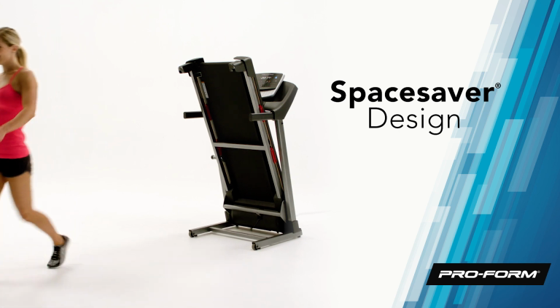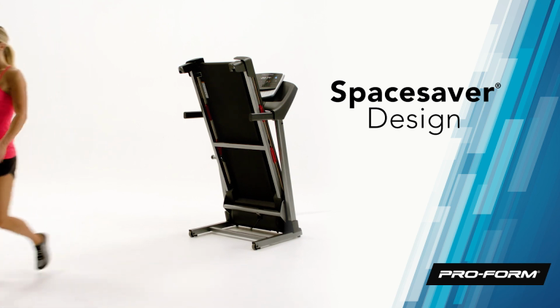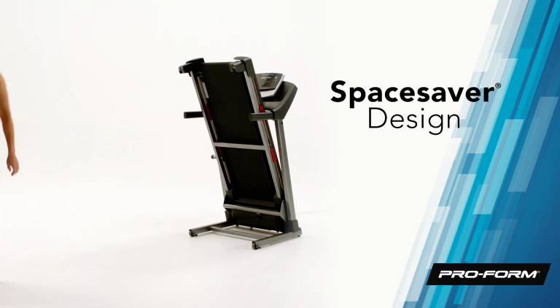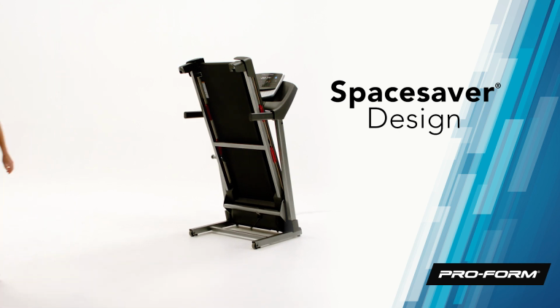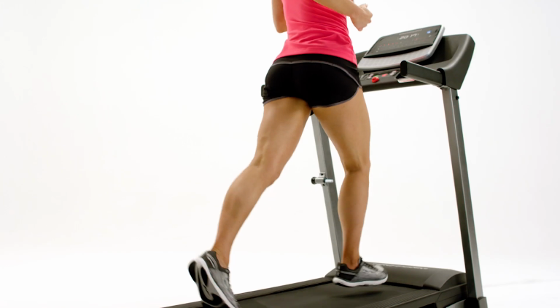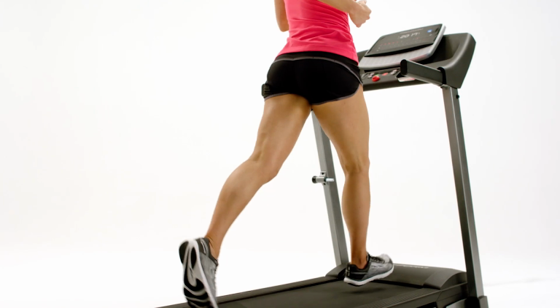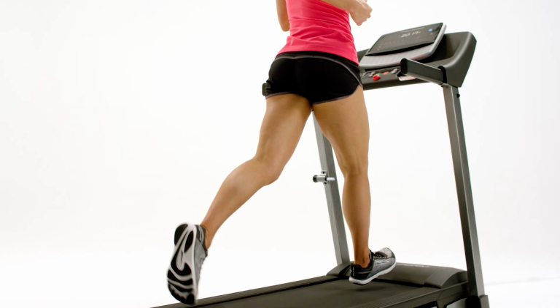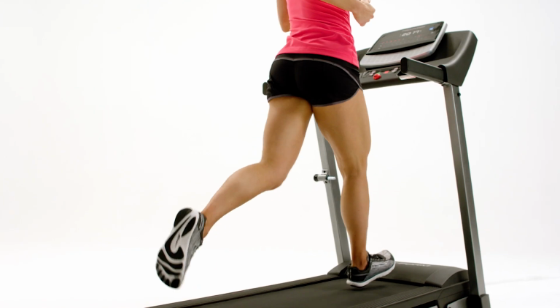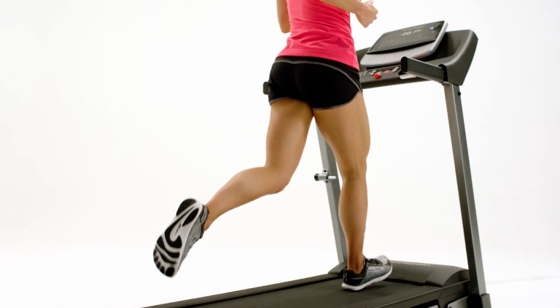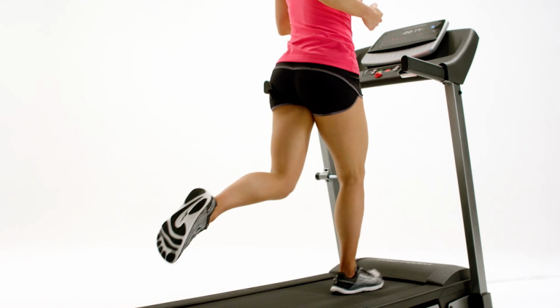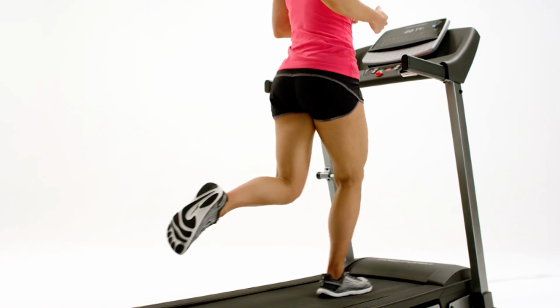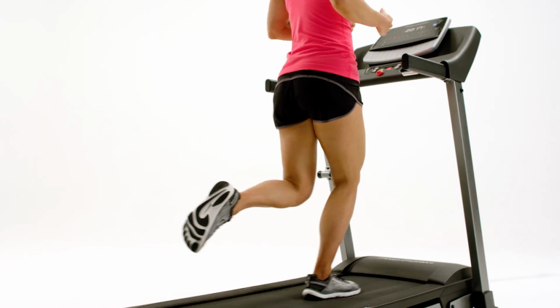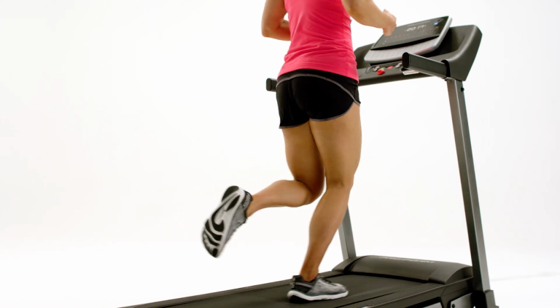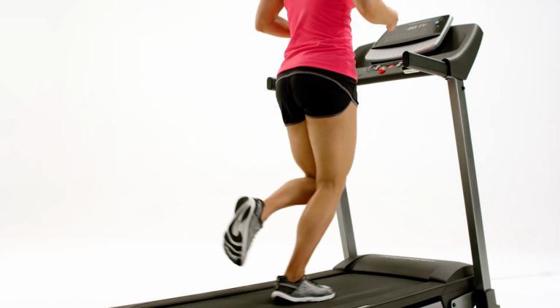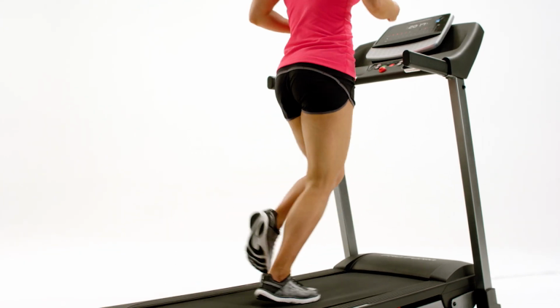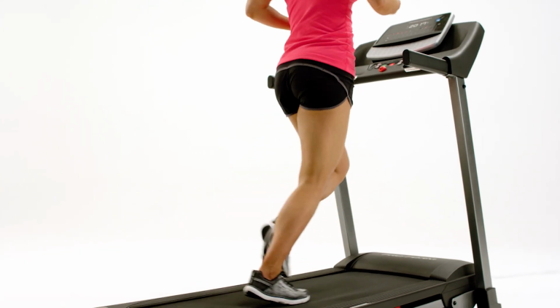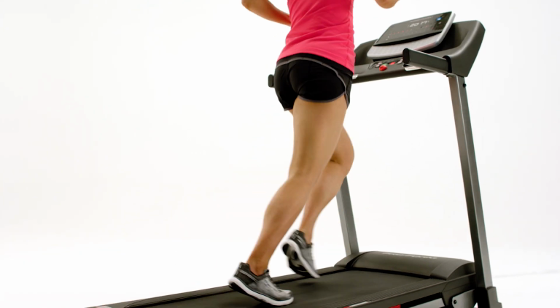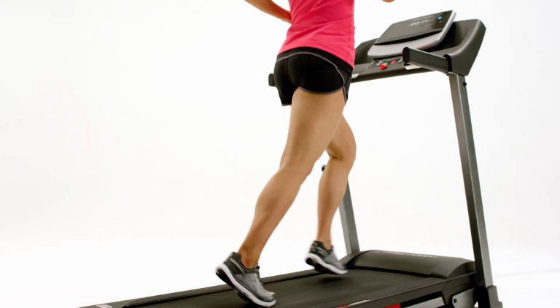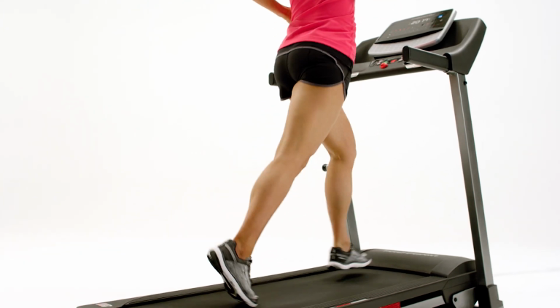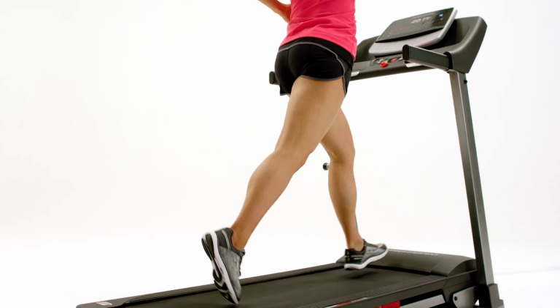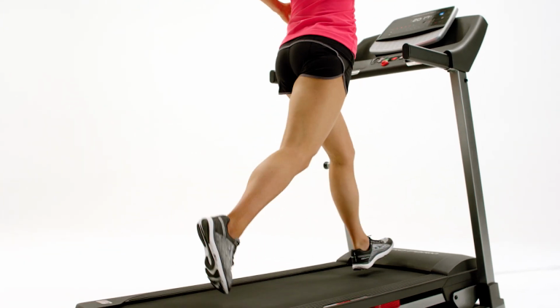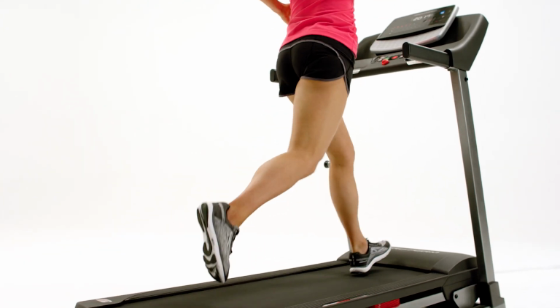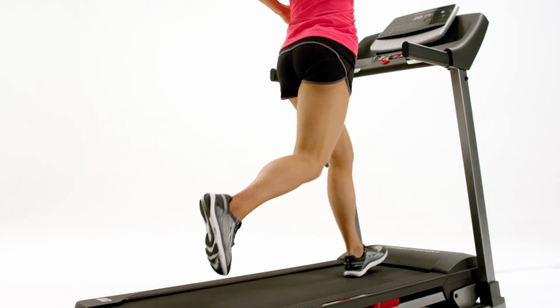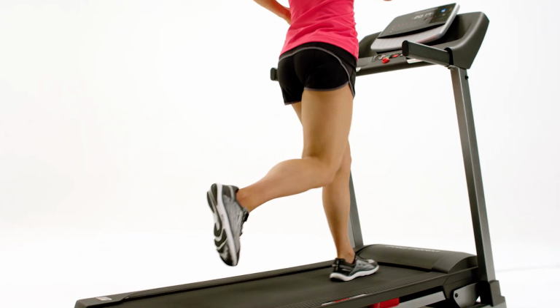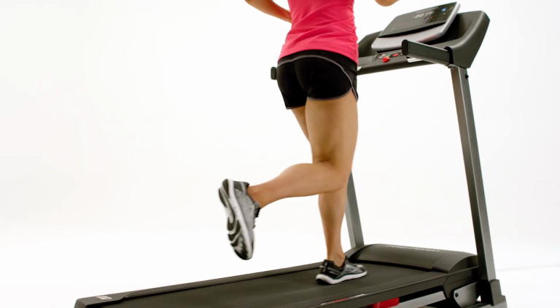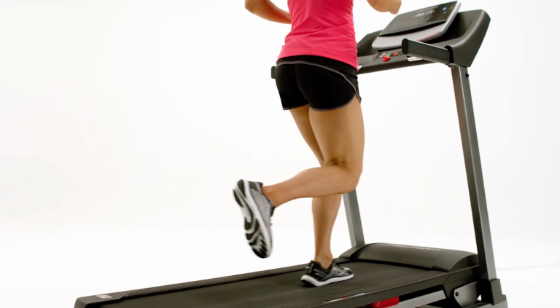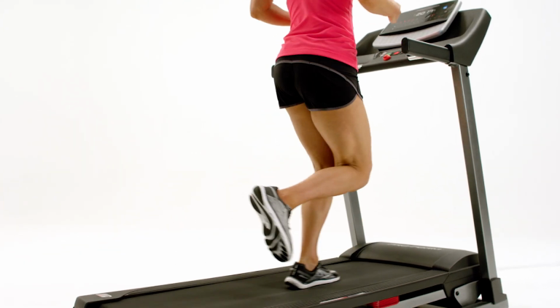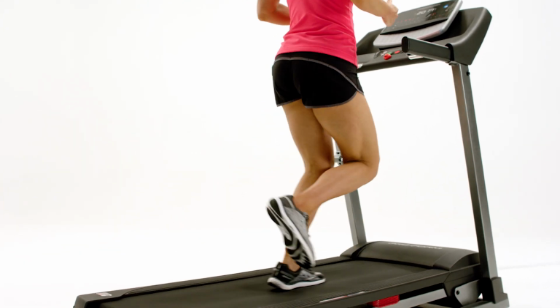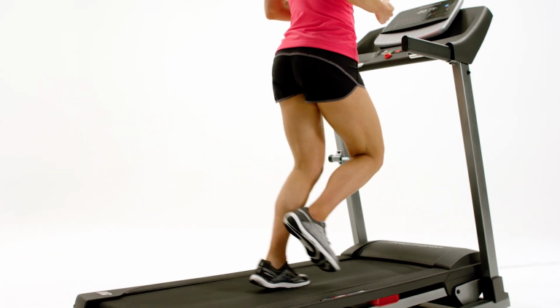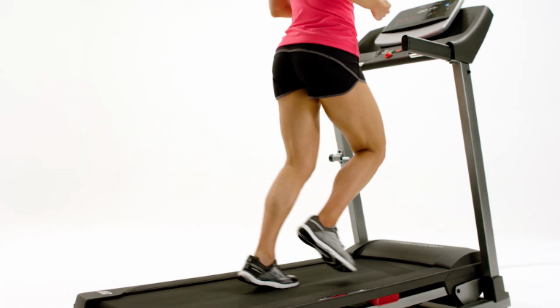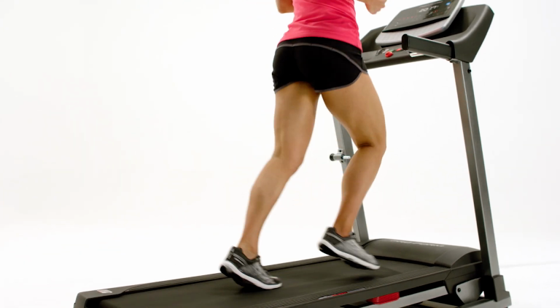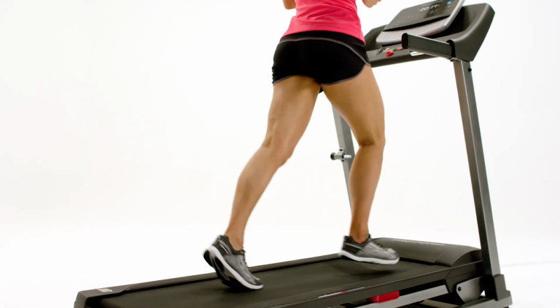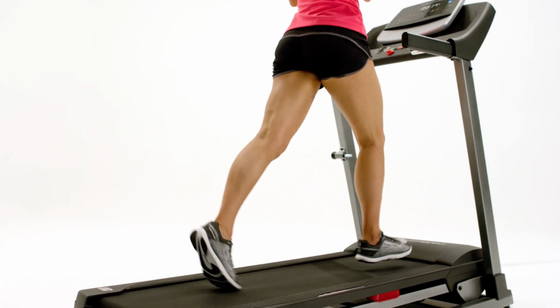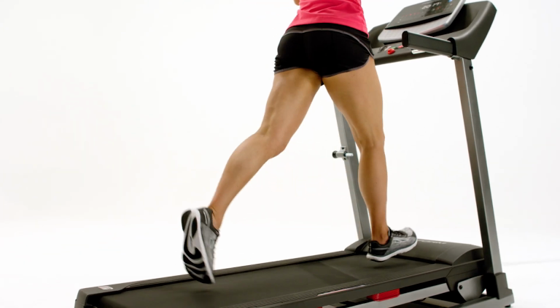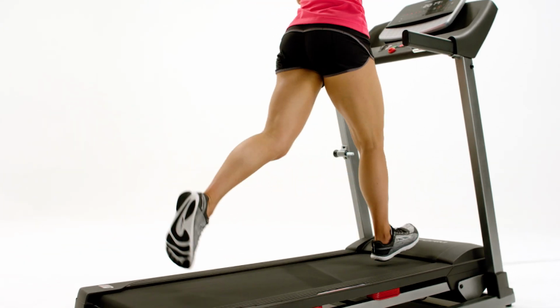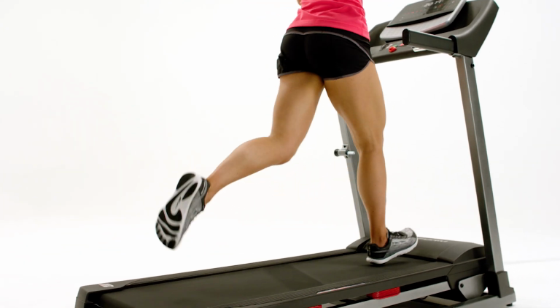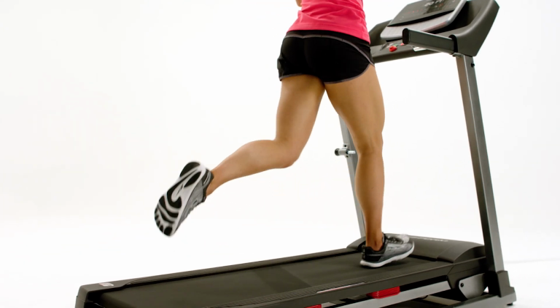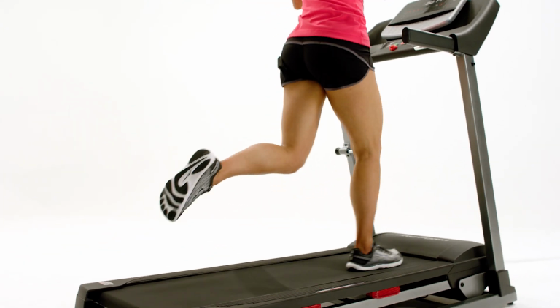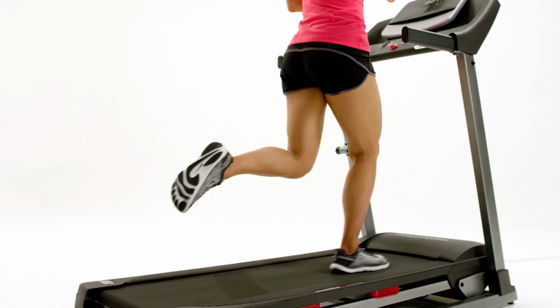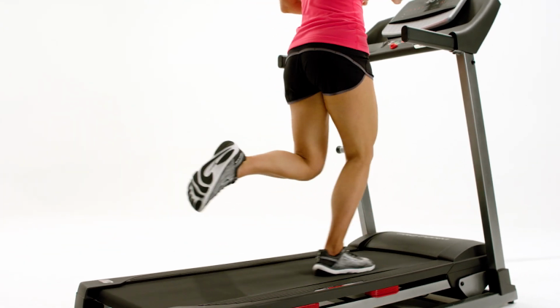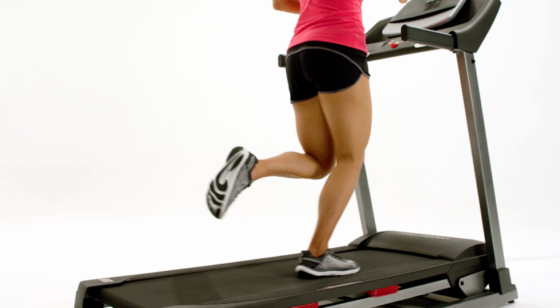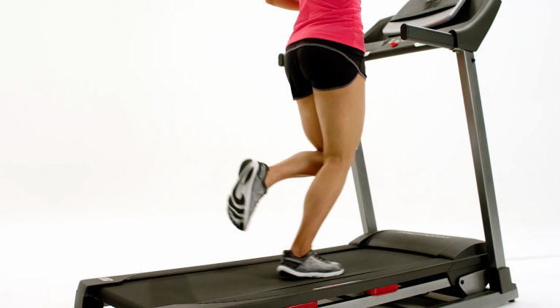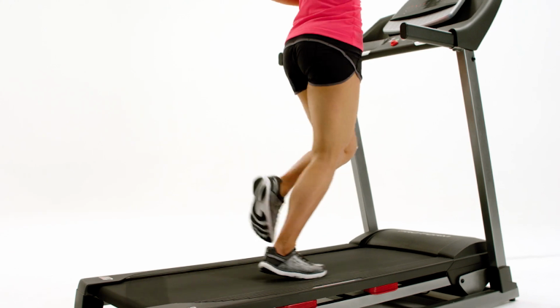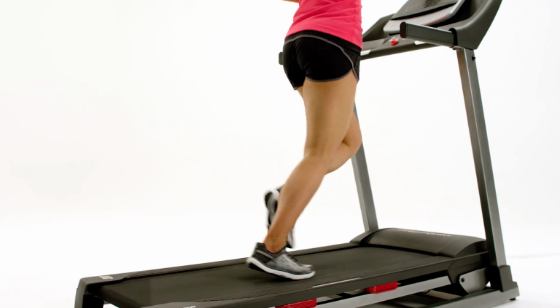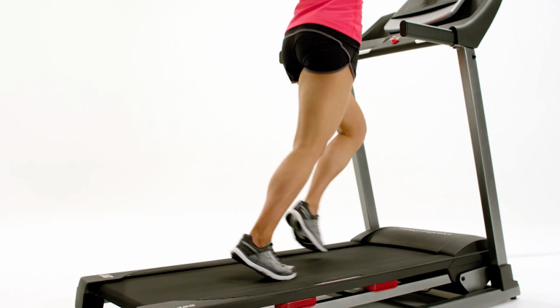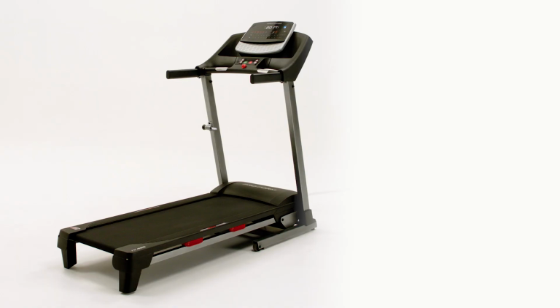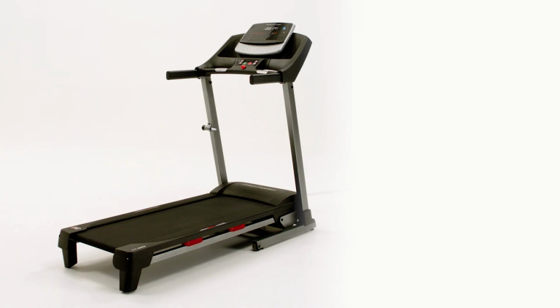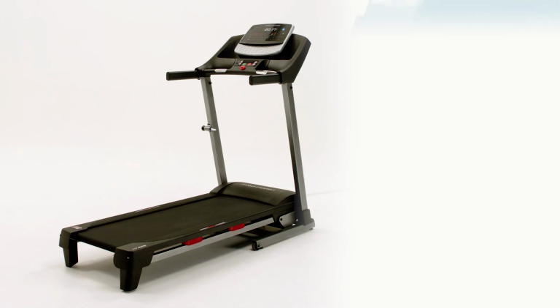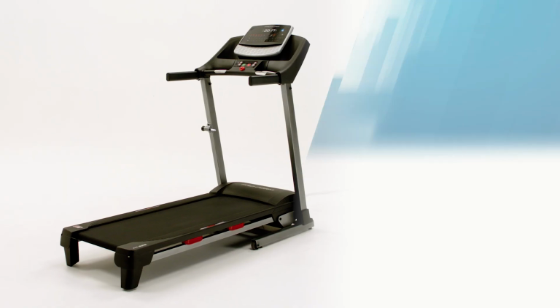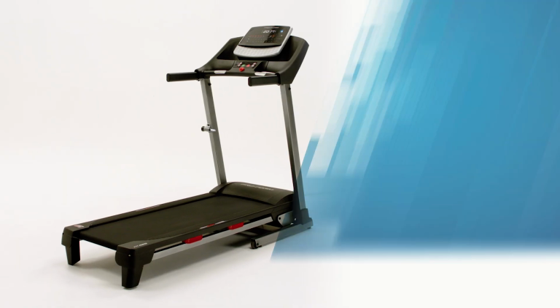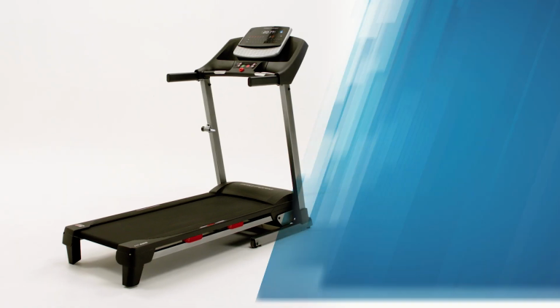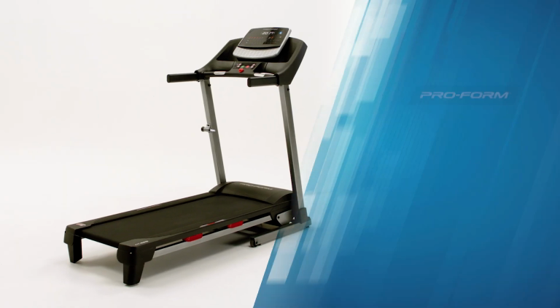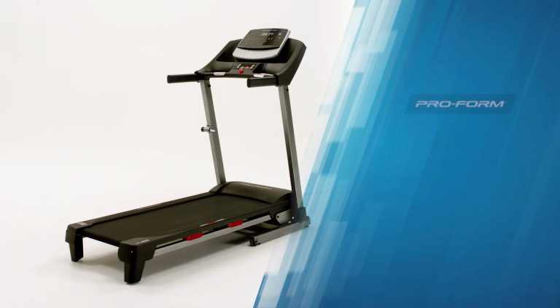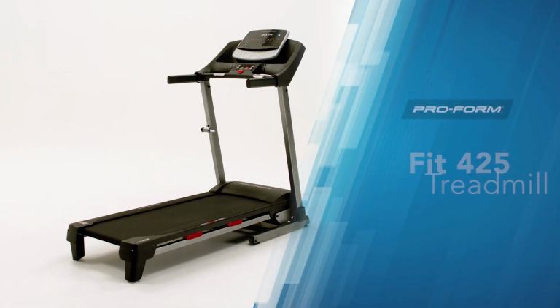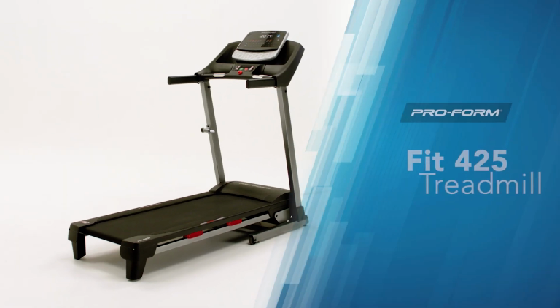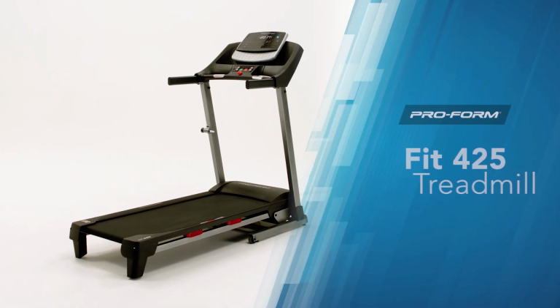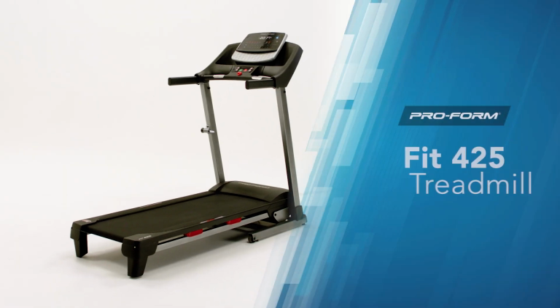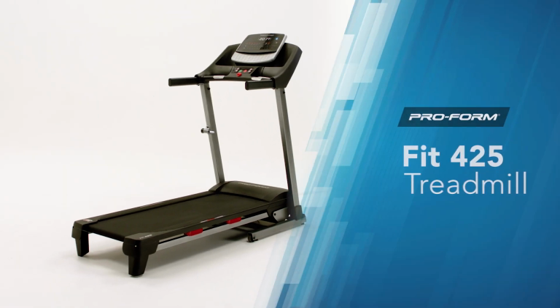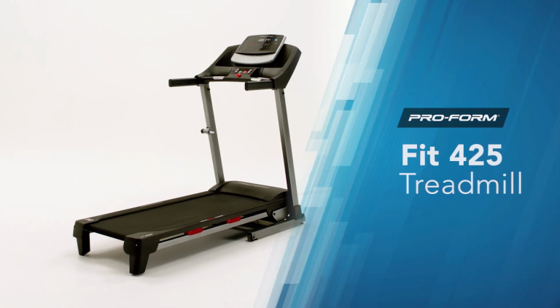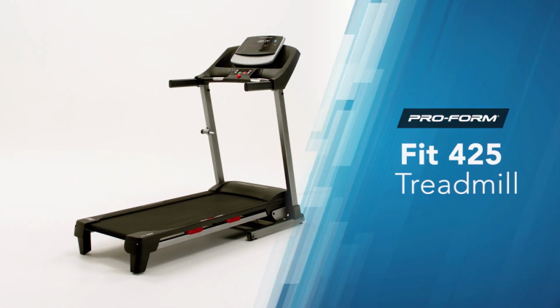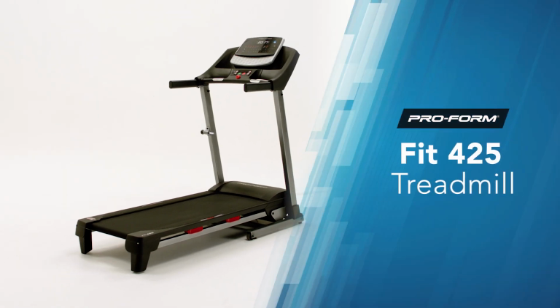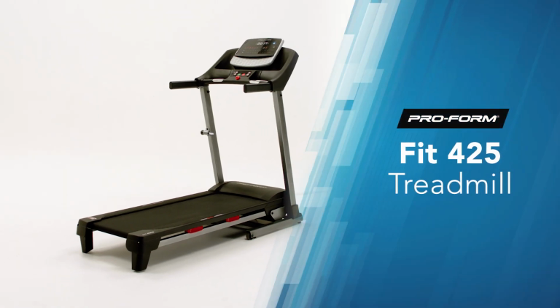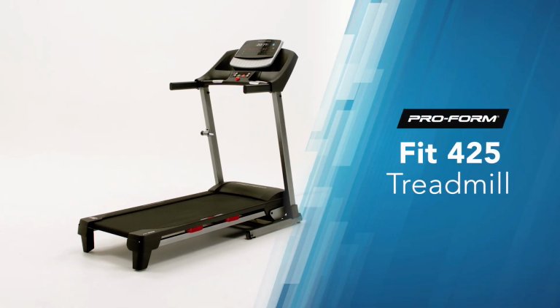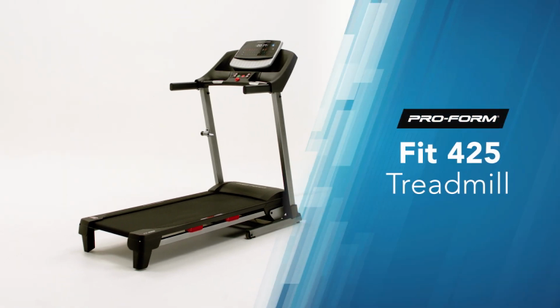Let ProForm help lead the way to your fitness goals. Get power and performance in one machine. The 425 treadmill from ProForm.